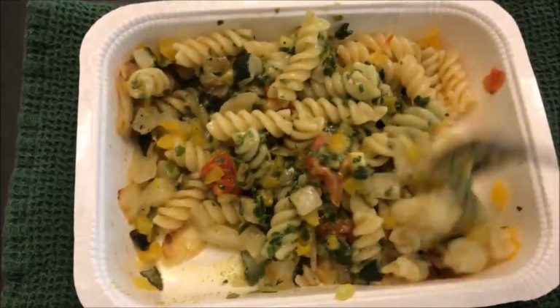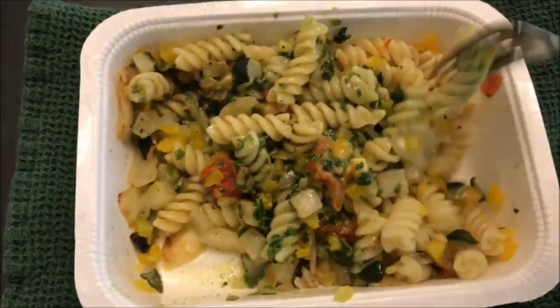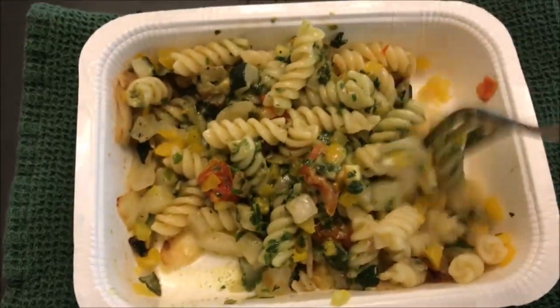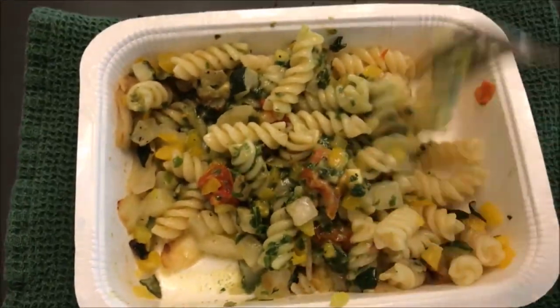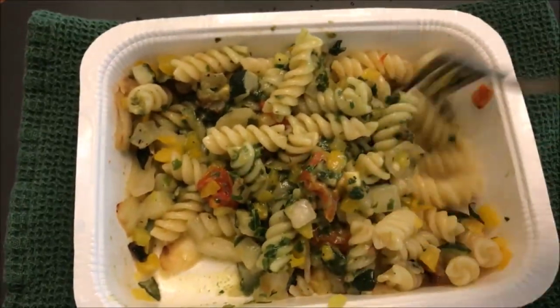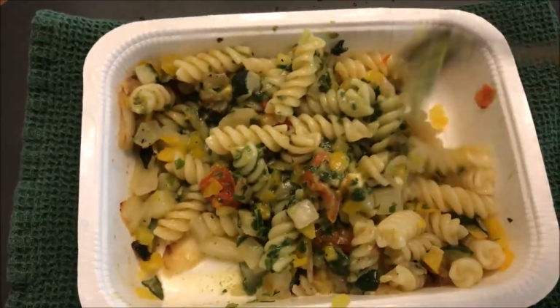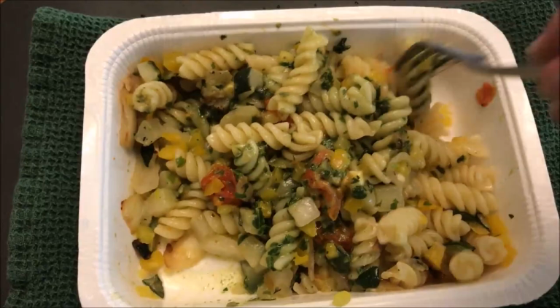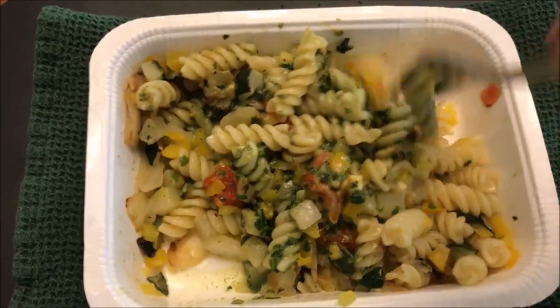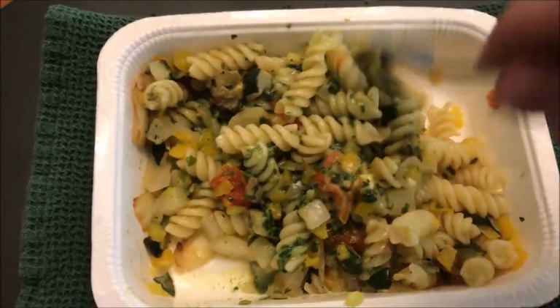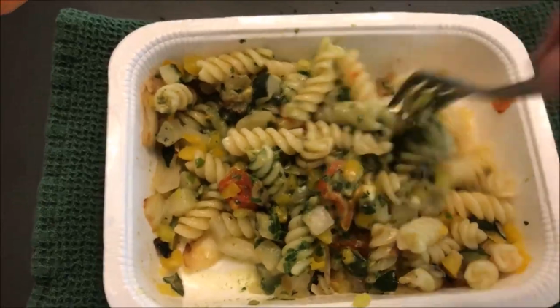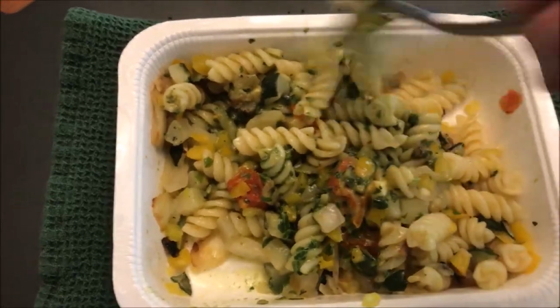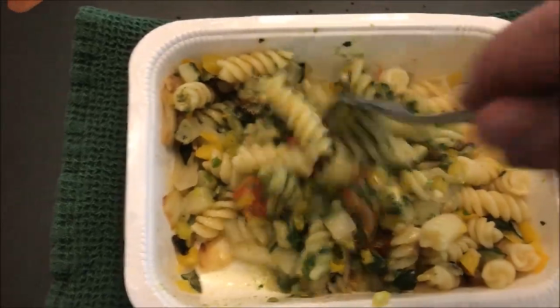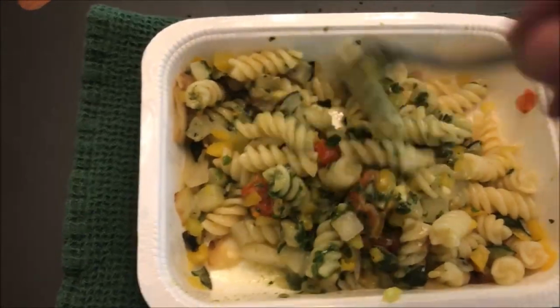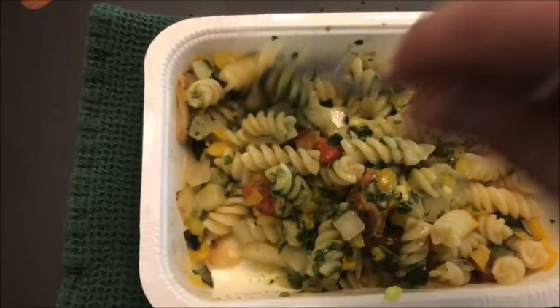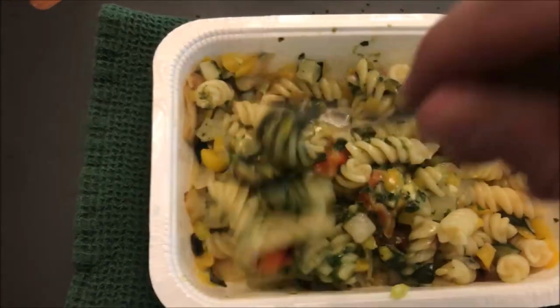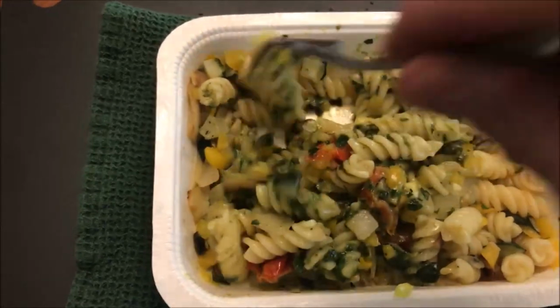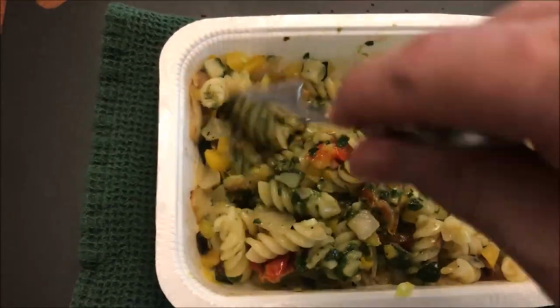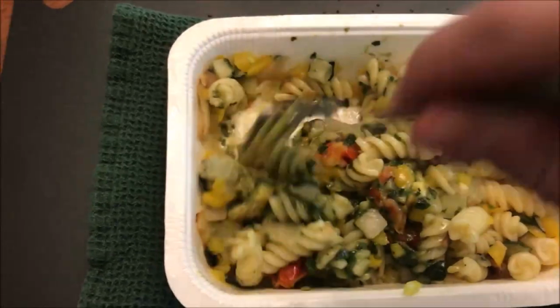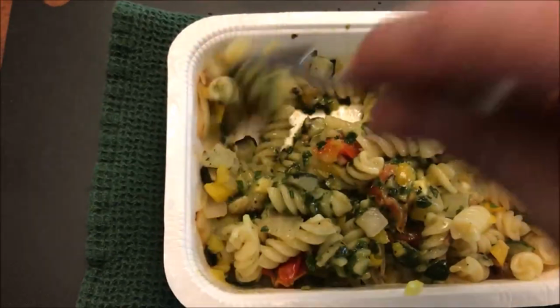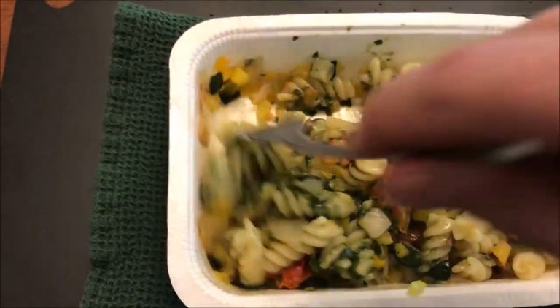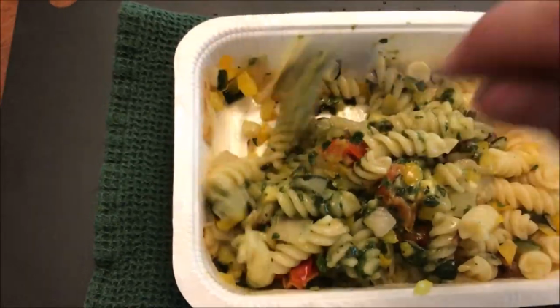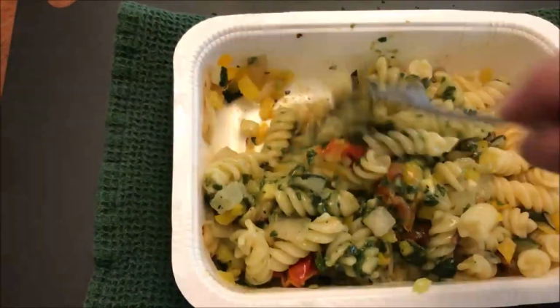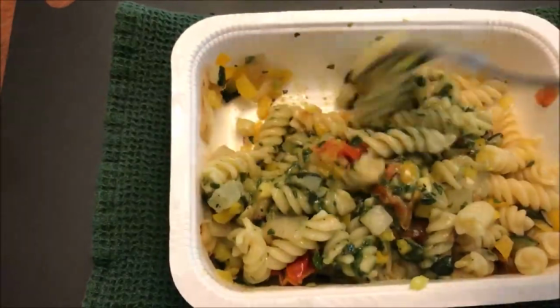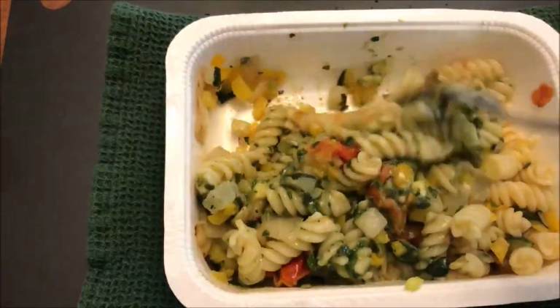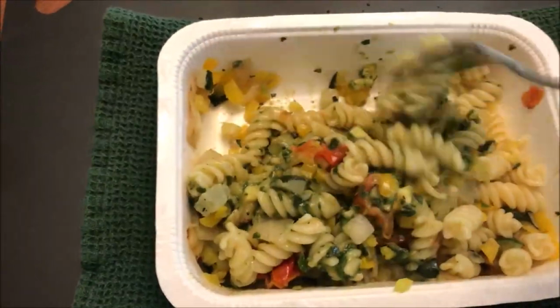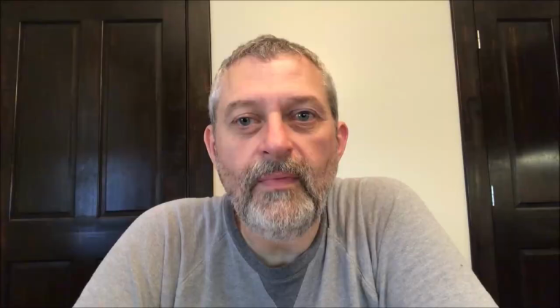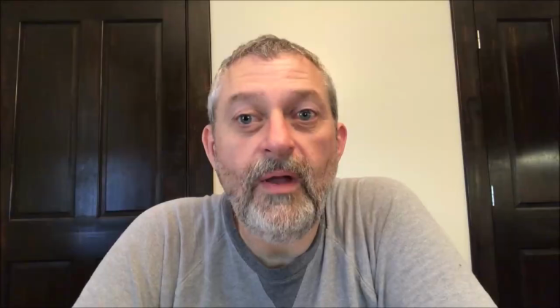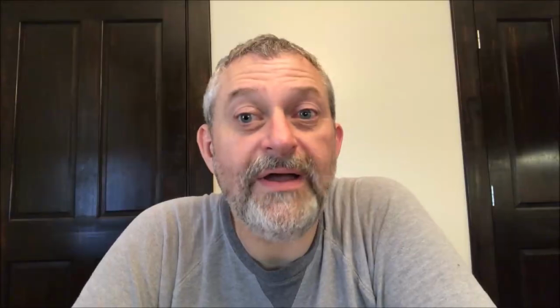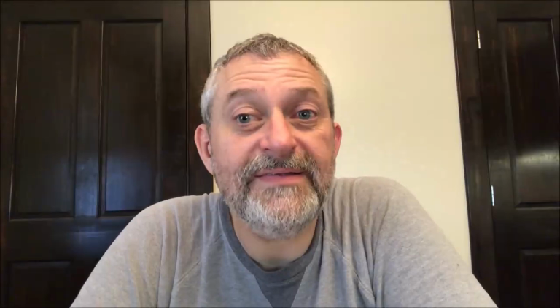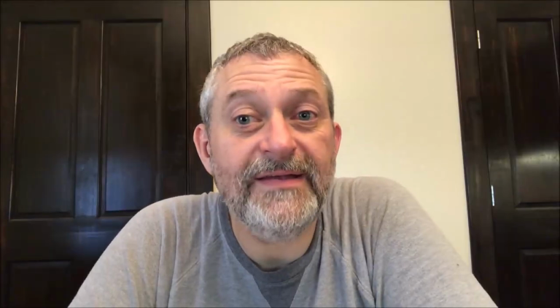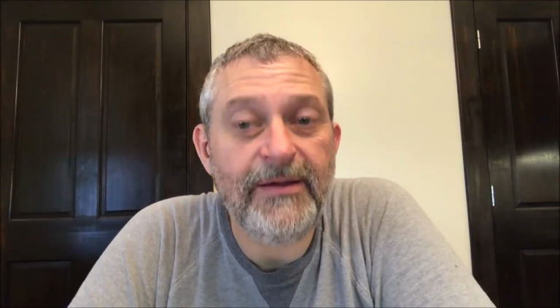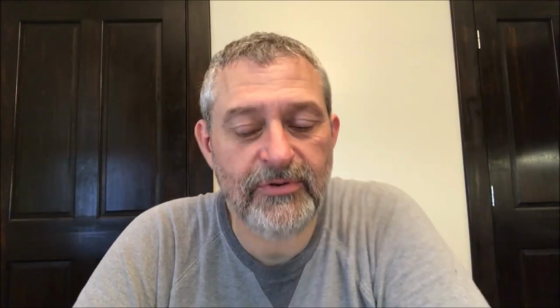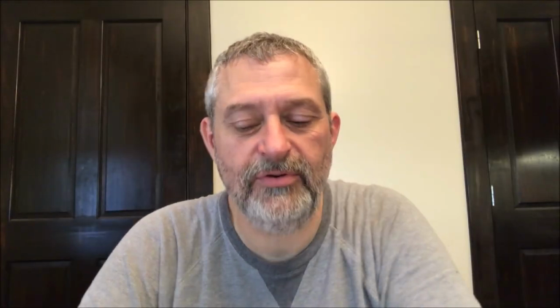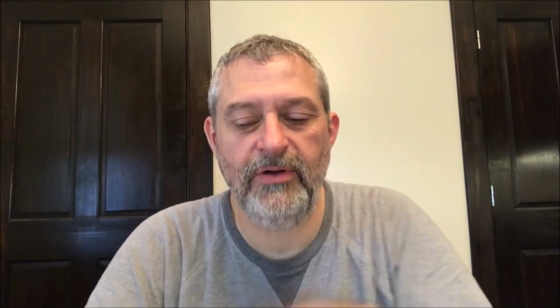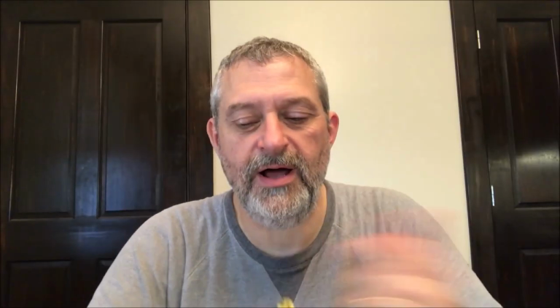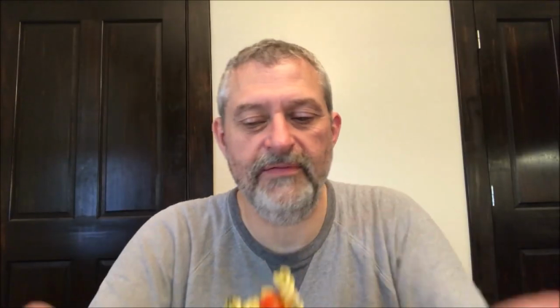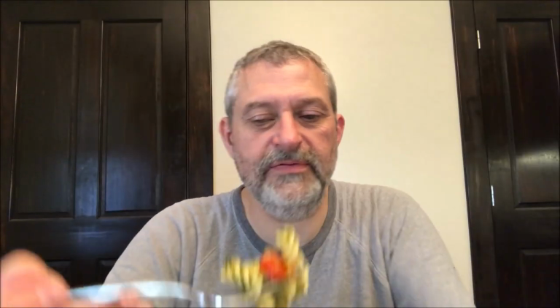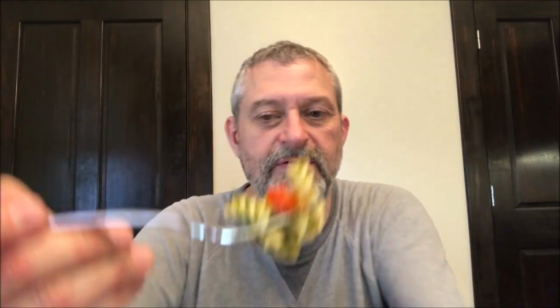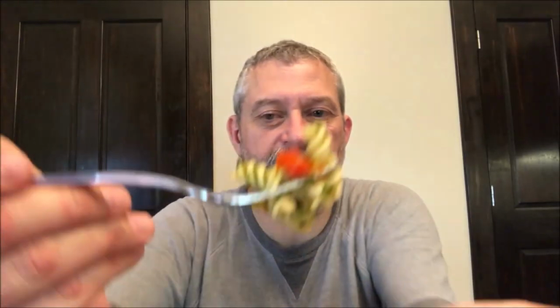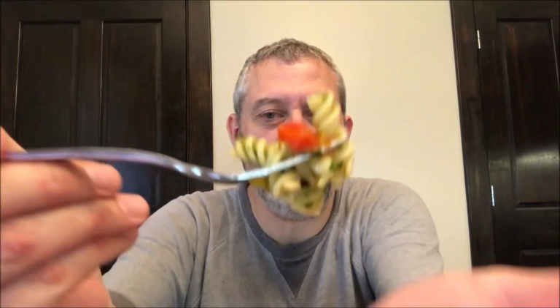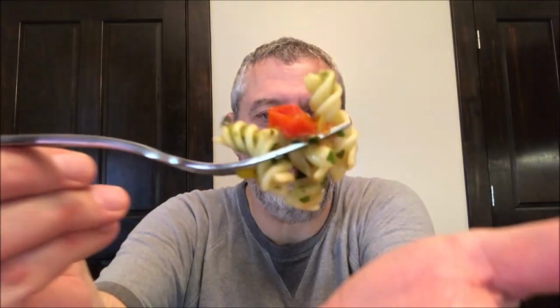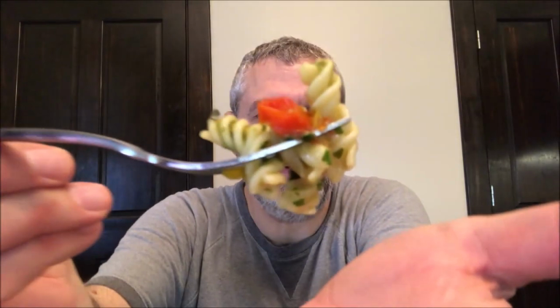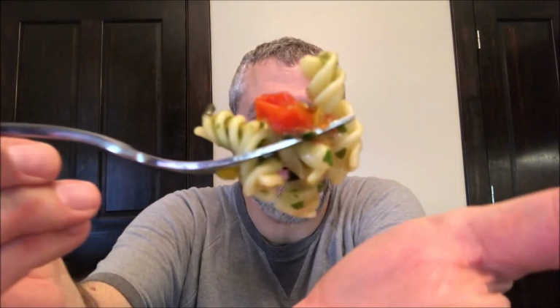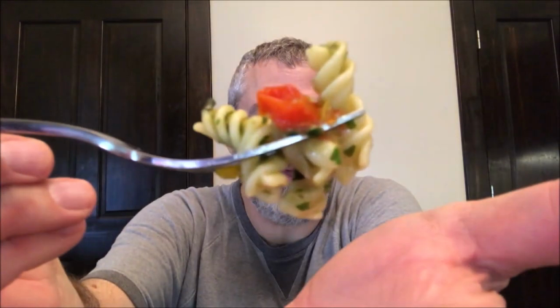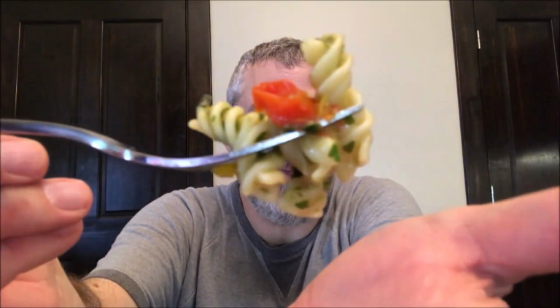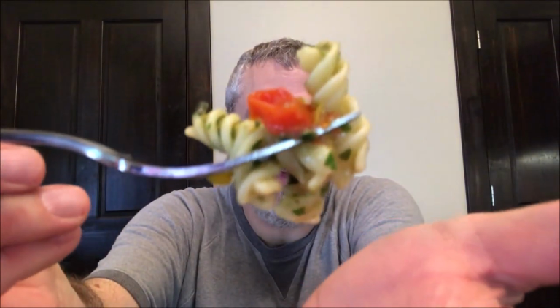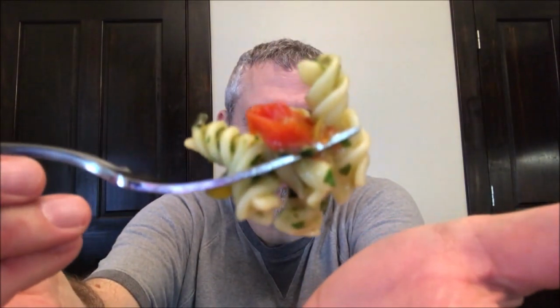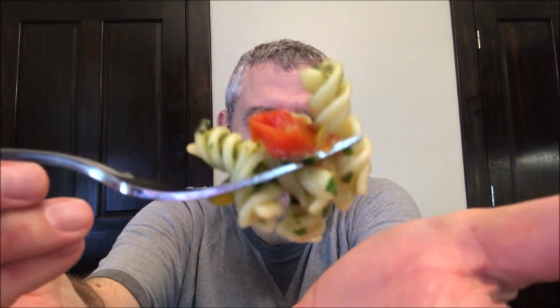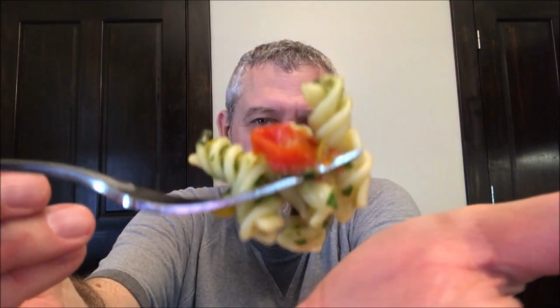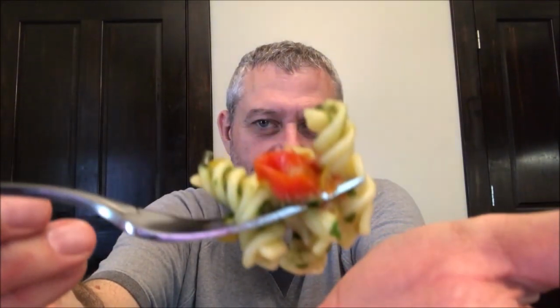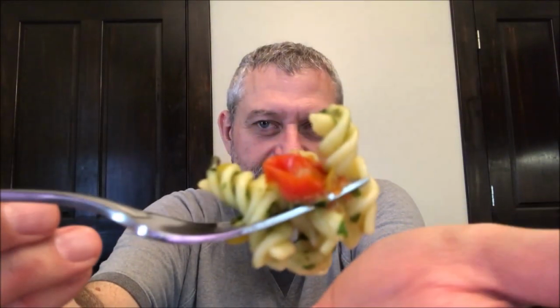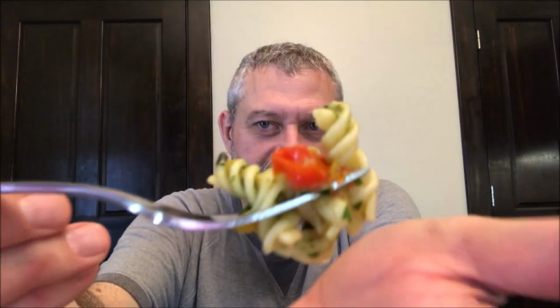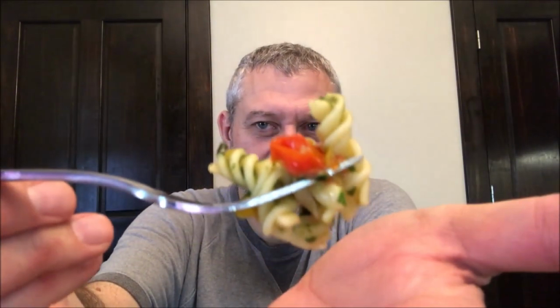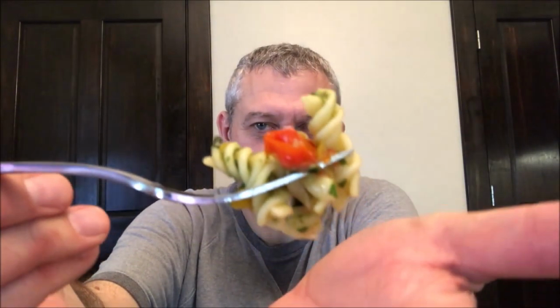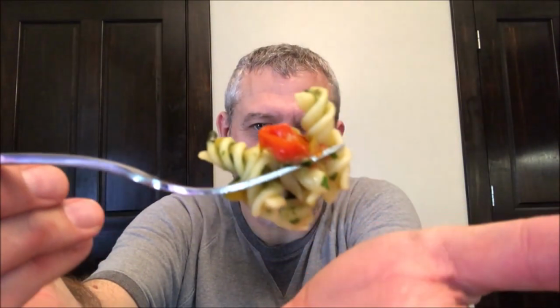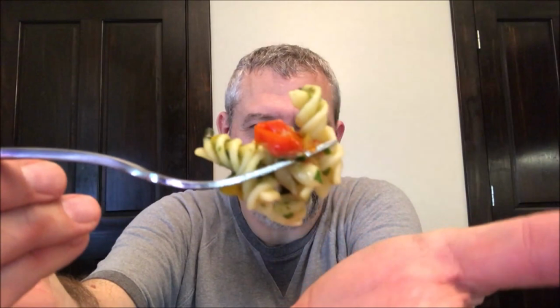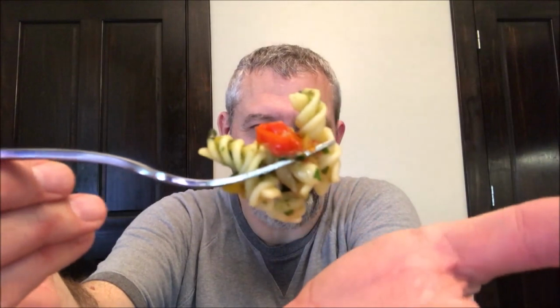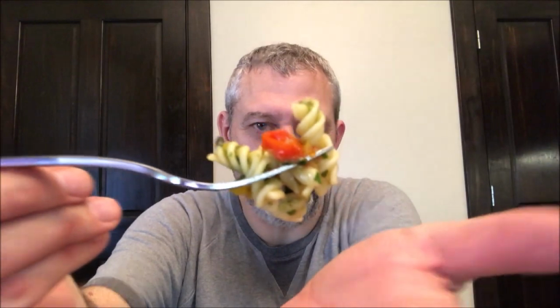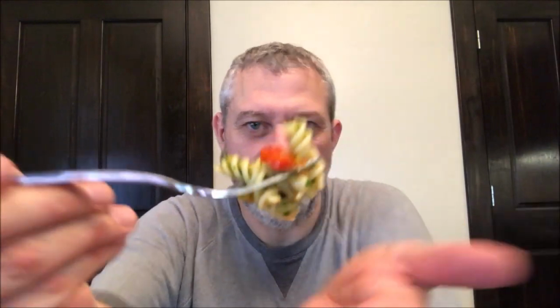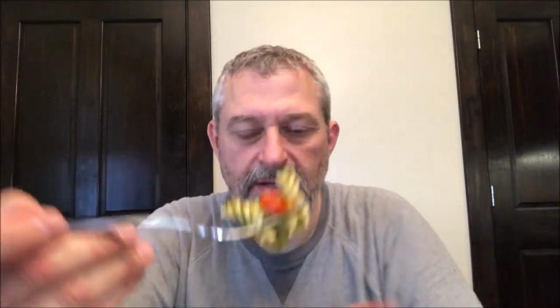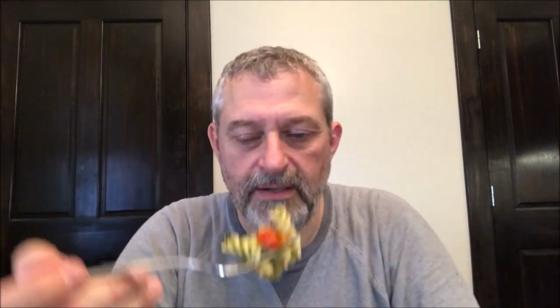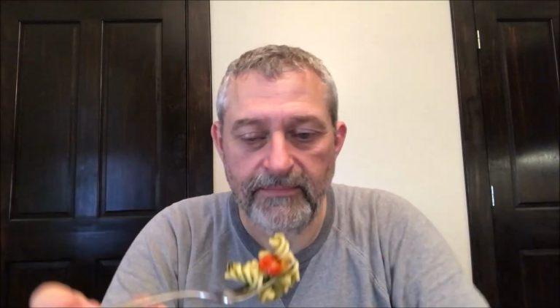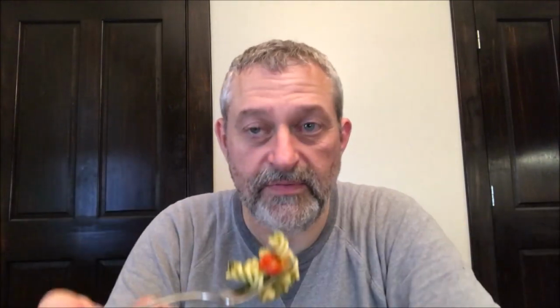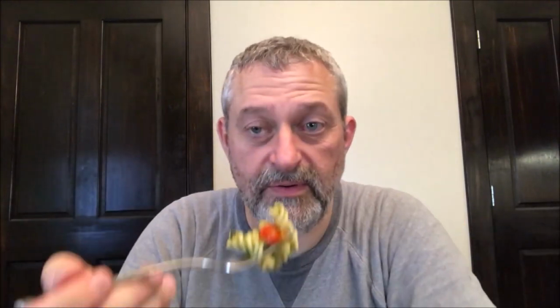I'm going to let this cool off for a minute and I'll be back. Alright, it's cooled off. Here's the bottom — I think I got pretty much everything in there.